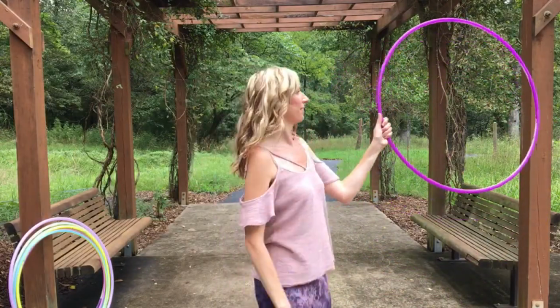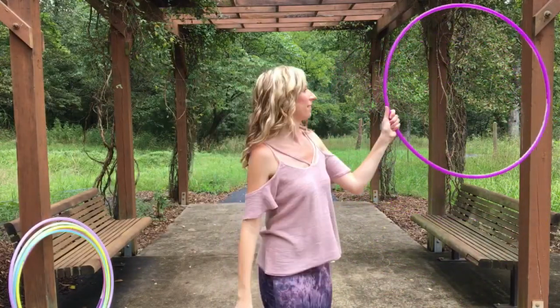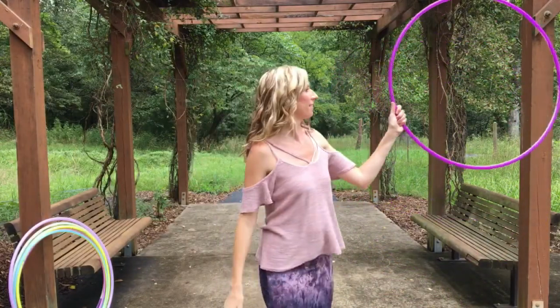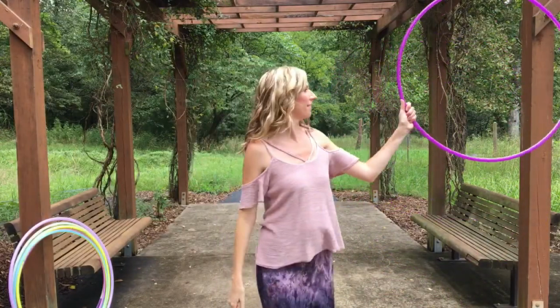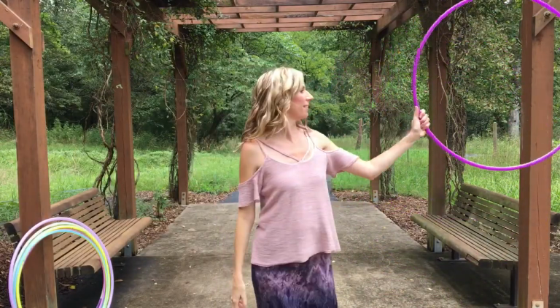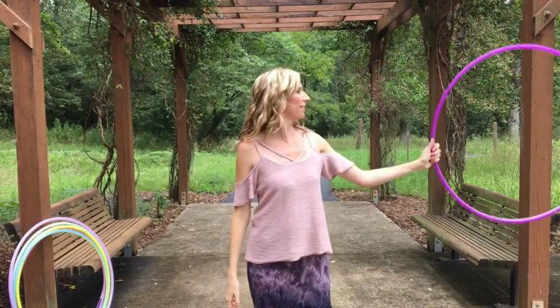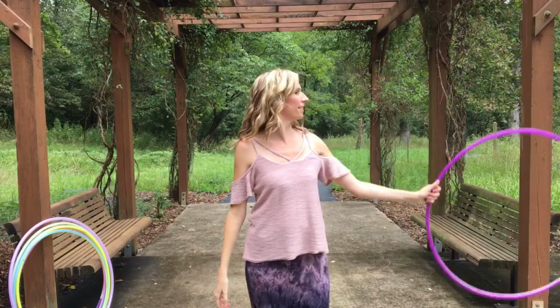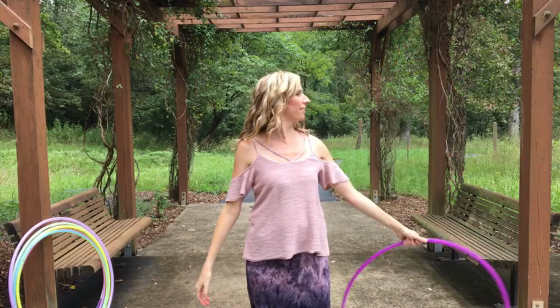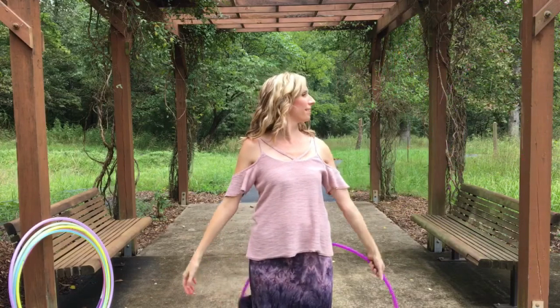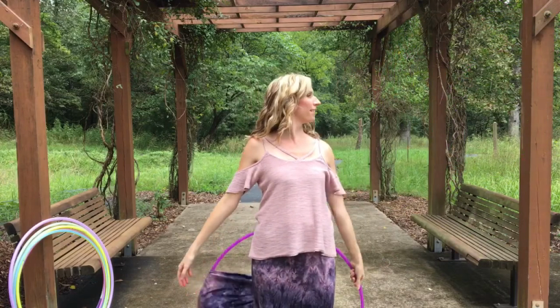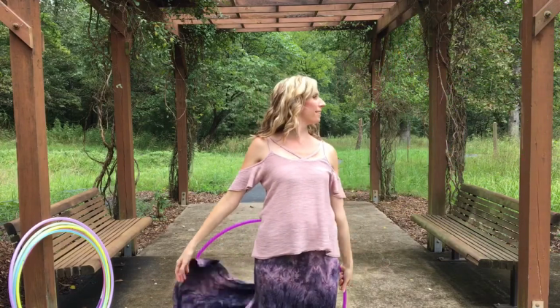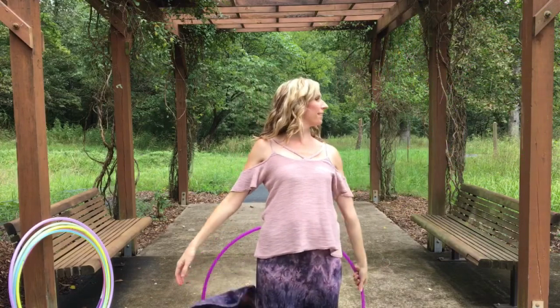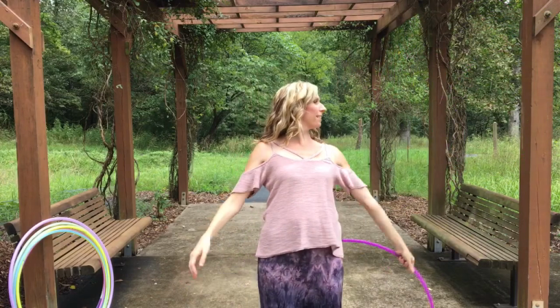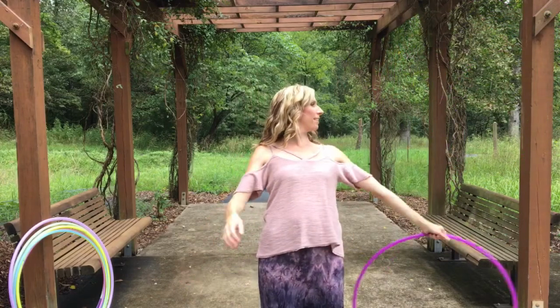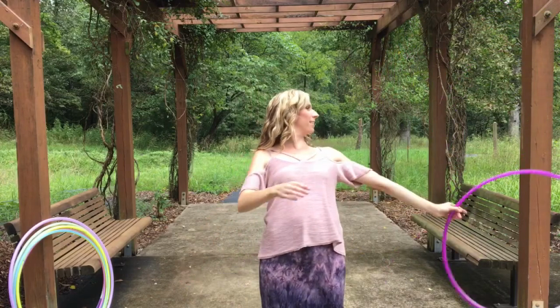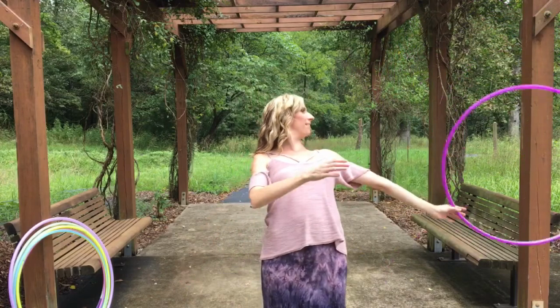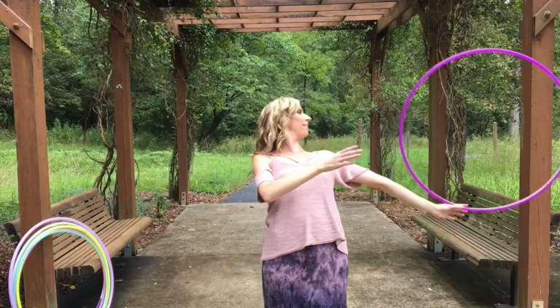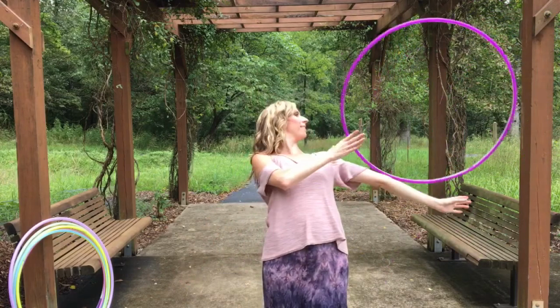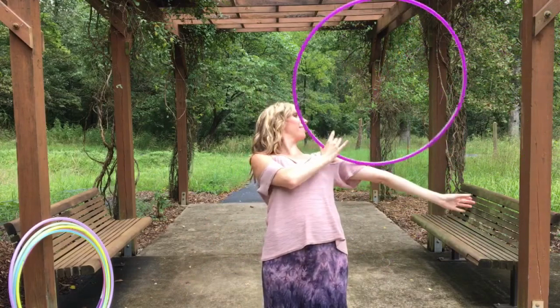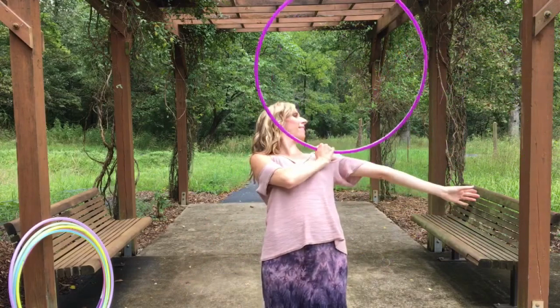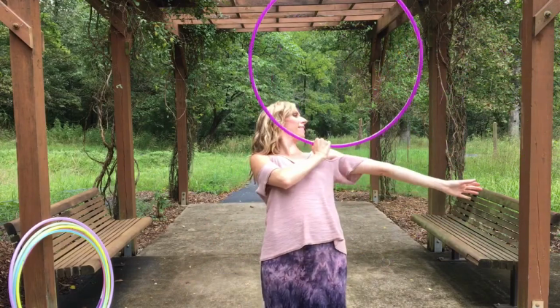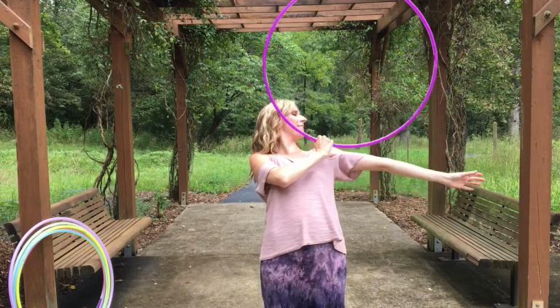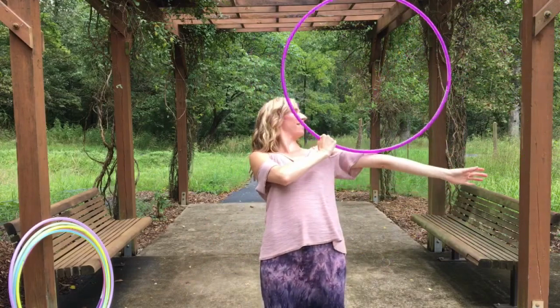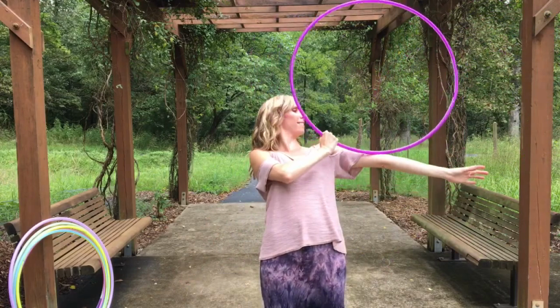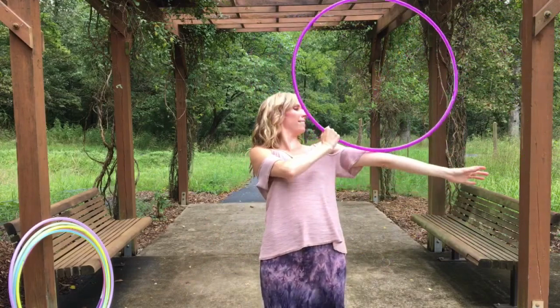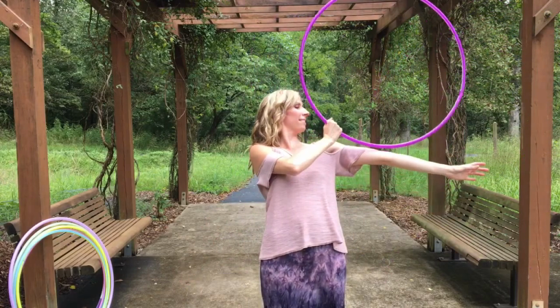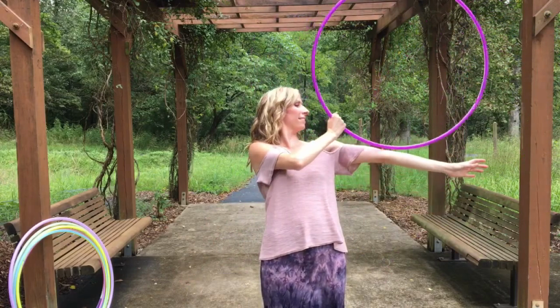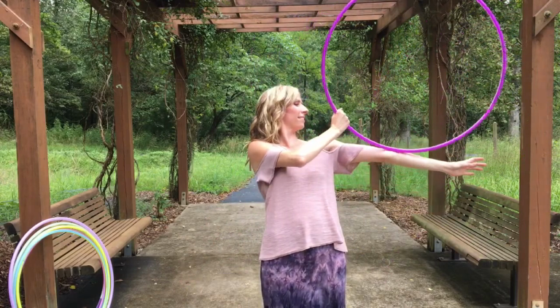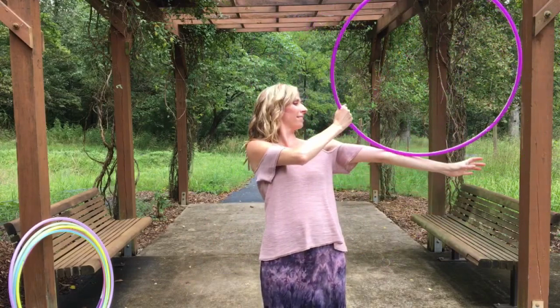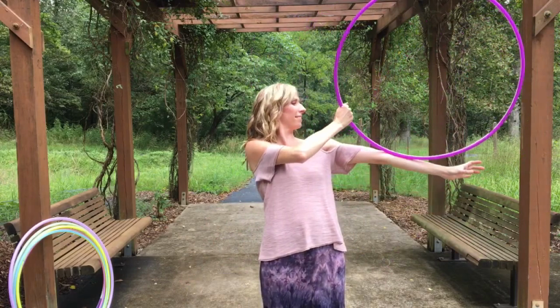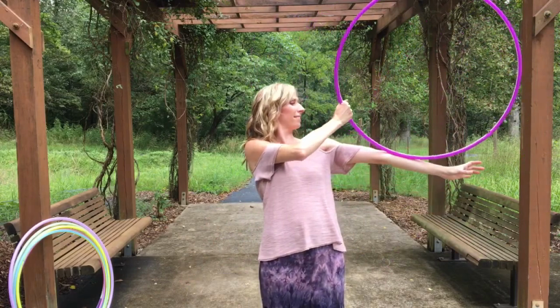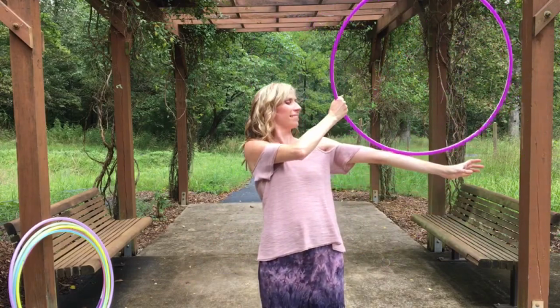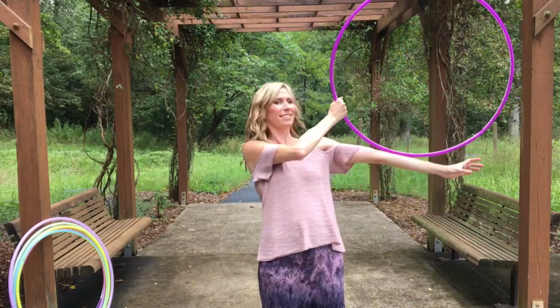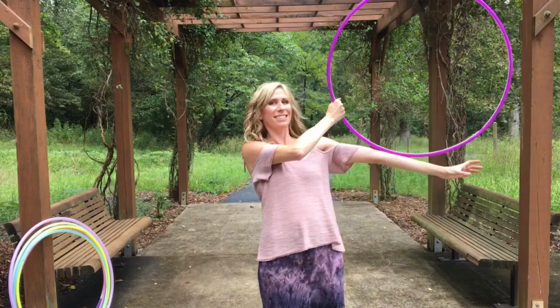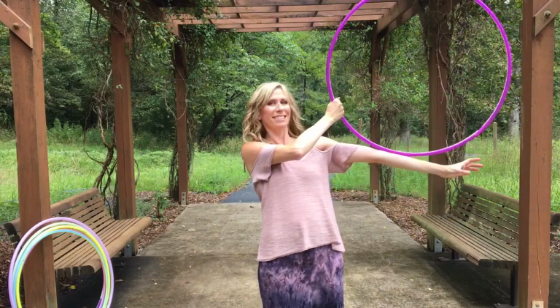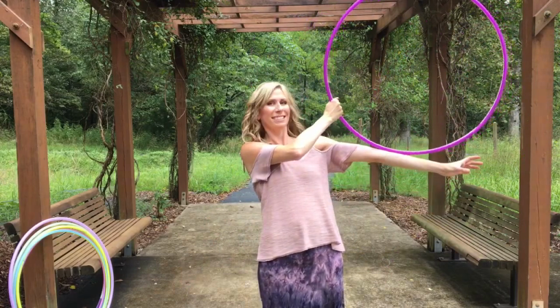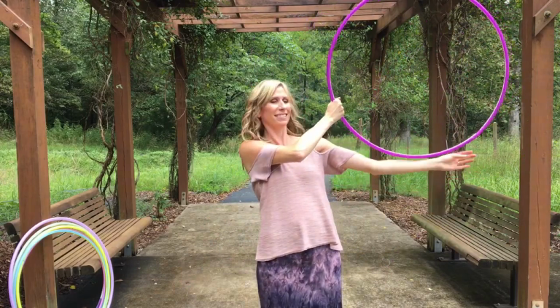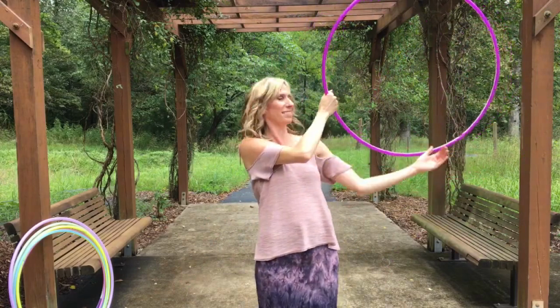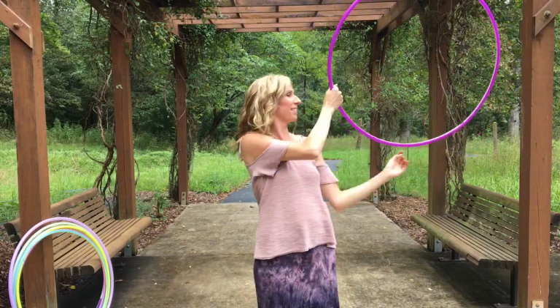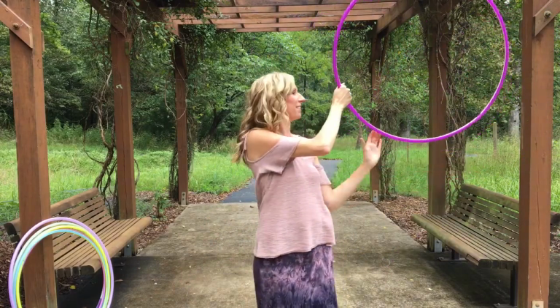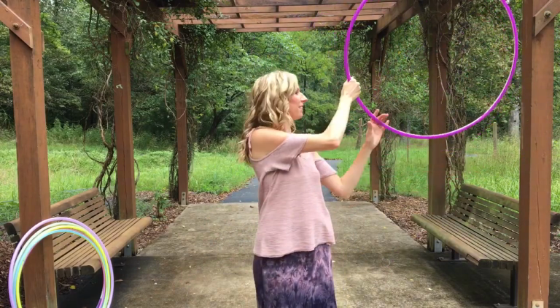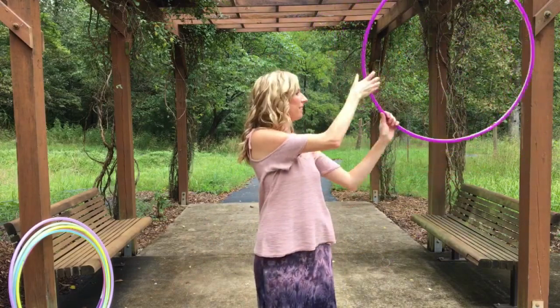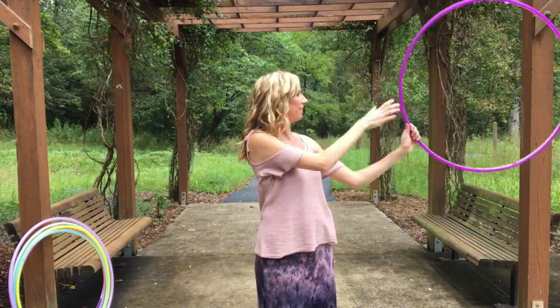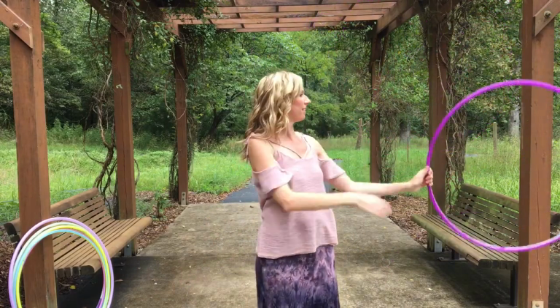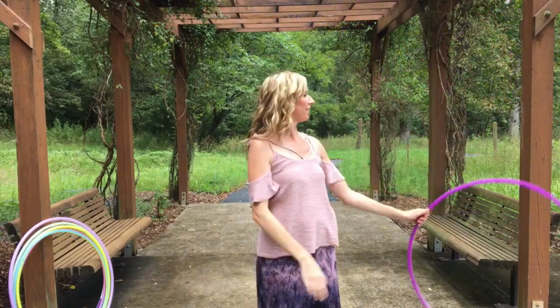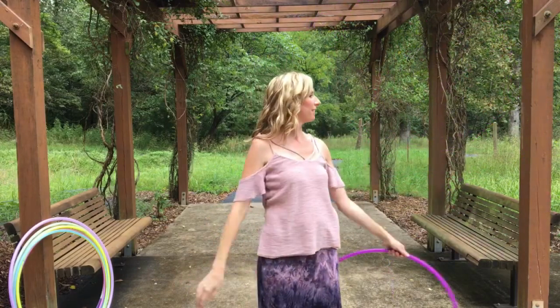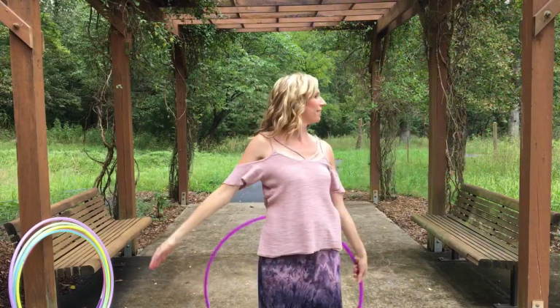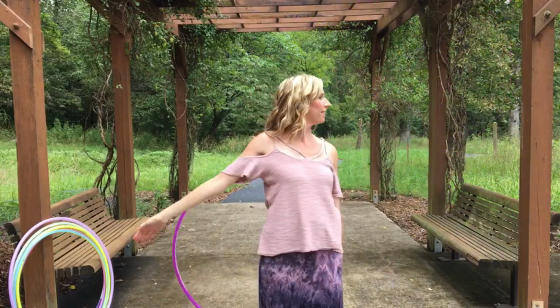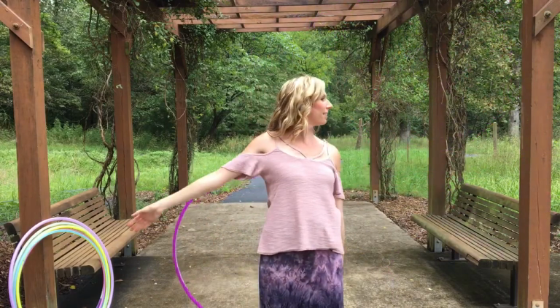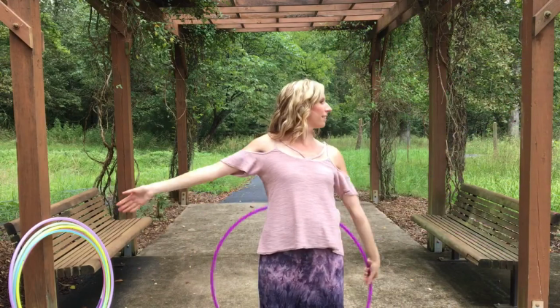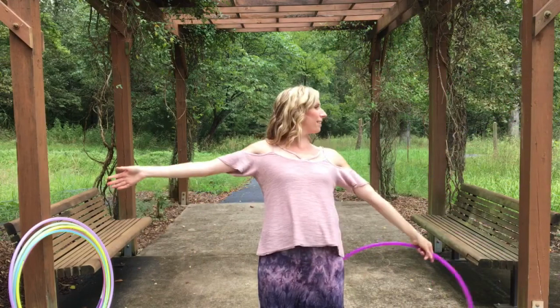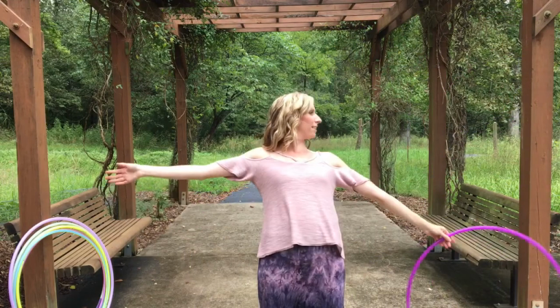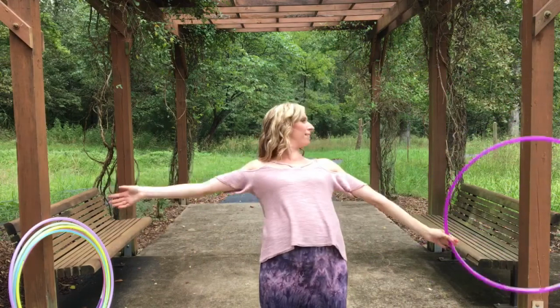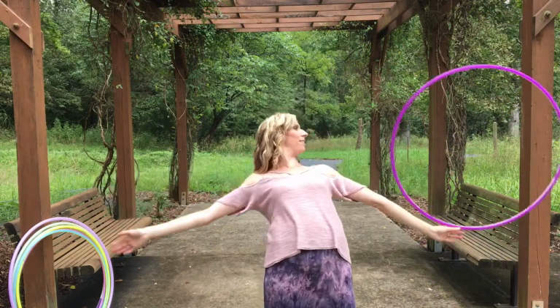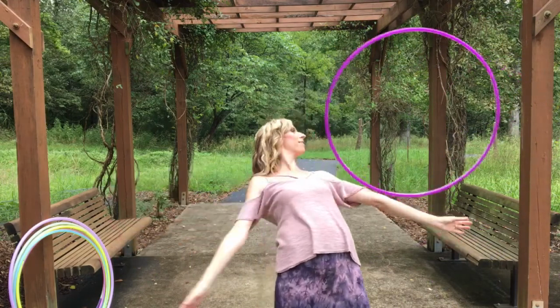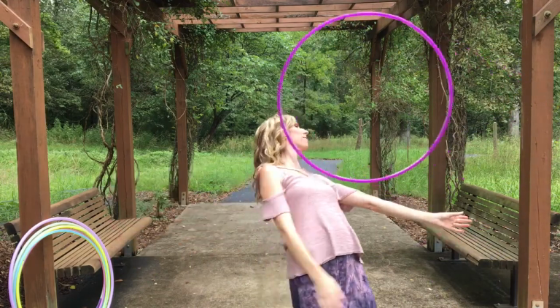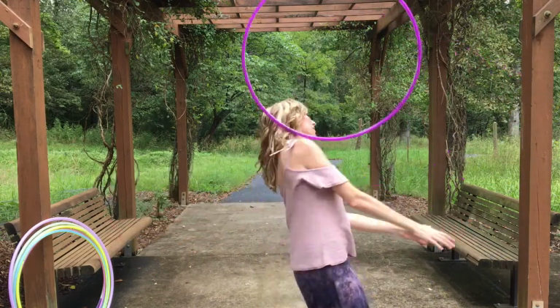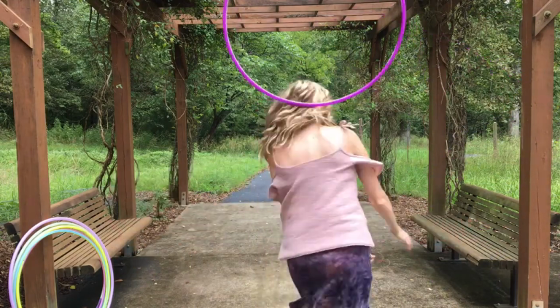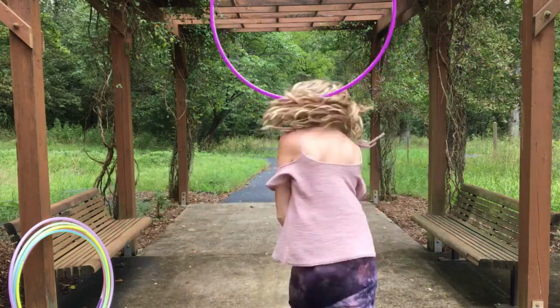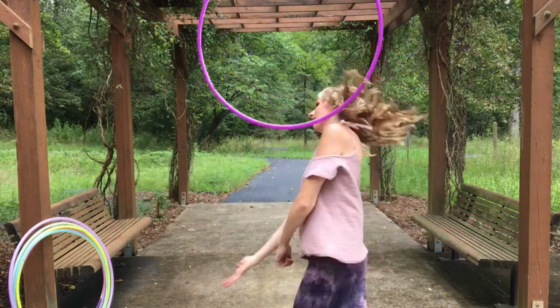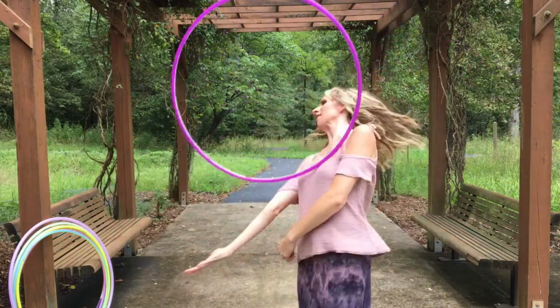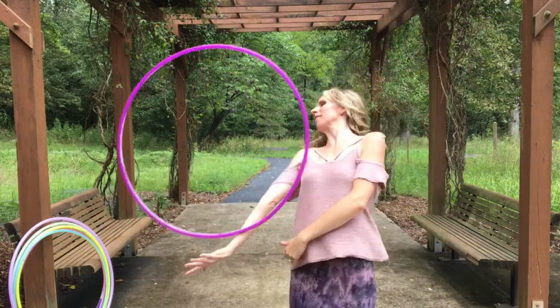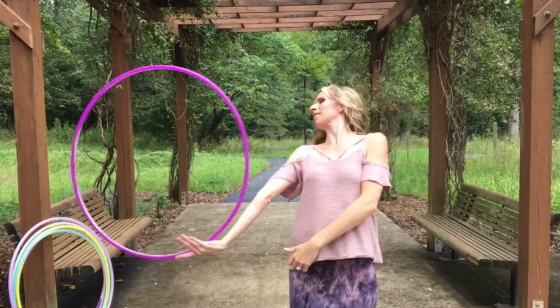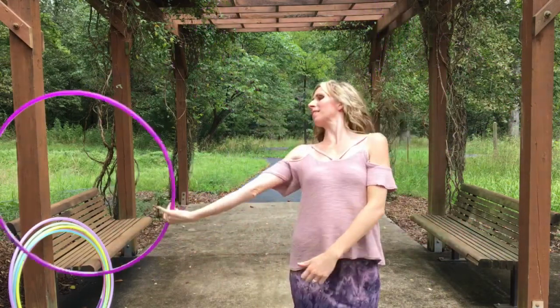When you release the hoop it's going to roll onto the side of your wrist, and when it gets to the inside of your elbow that's when you want to begin turning away from the hoop.